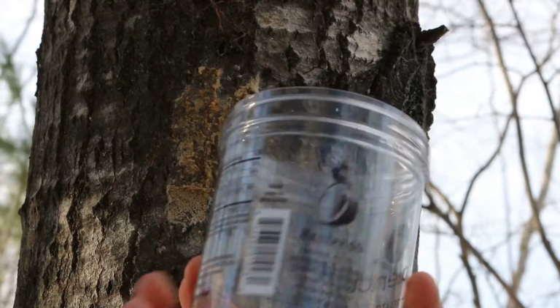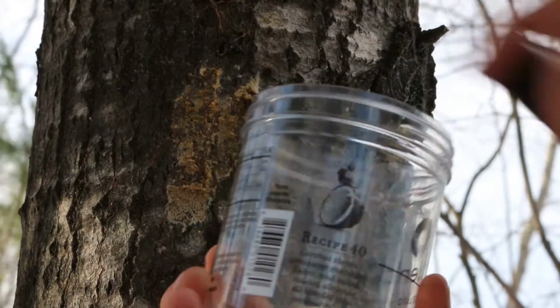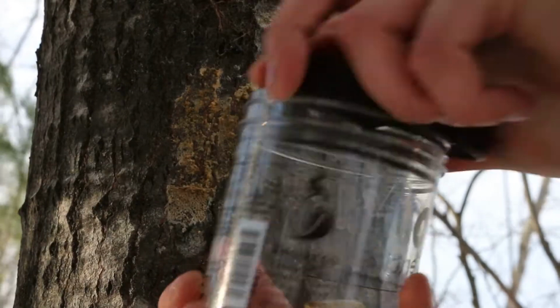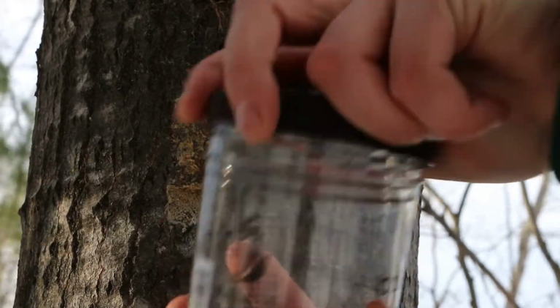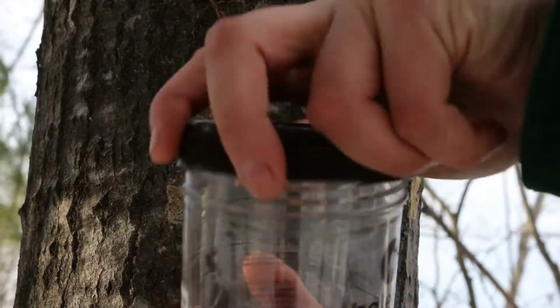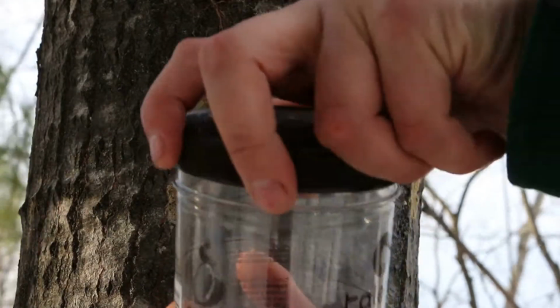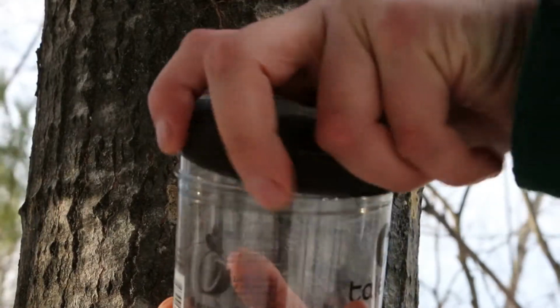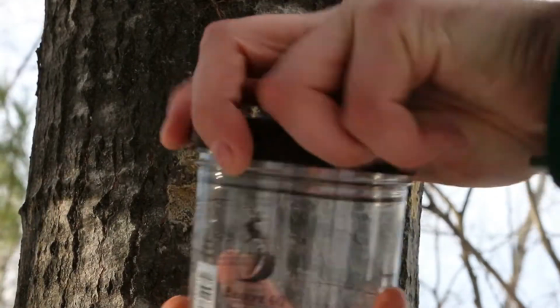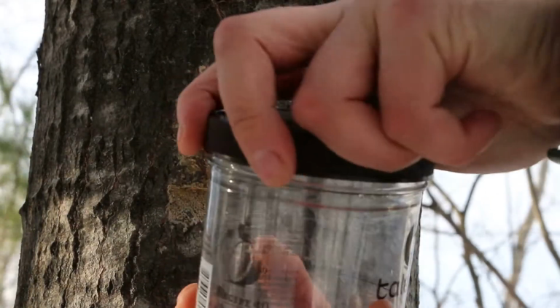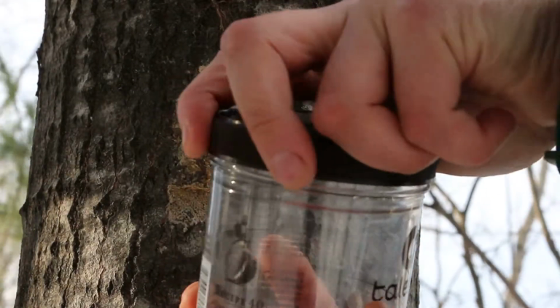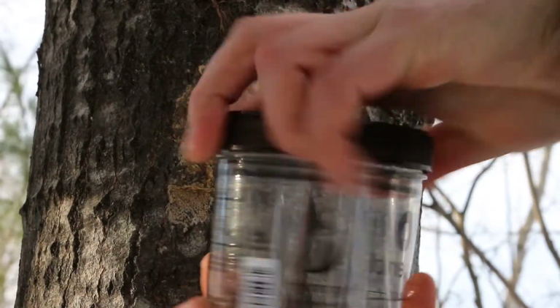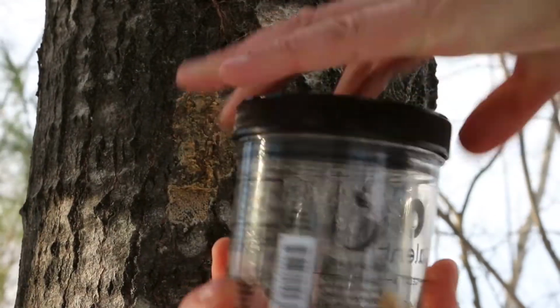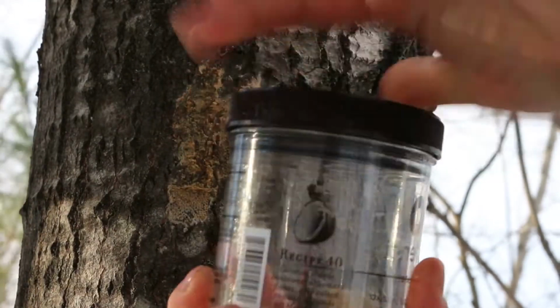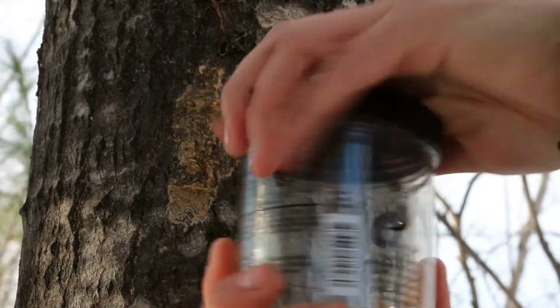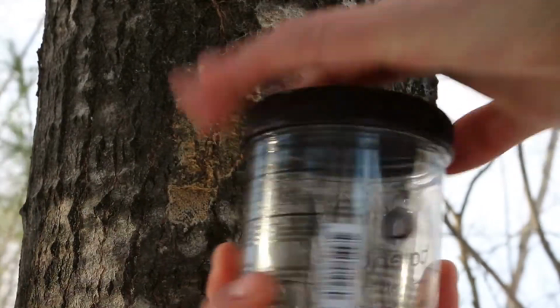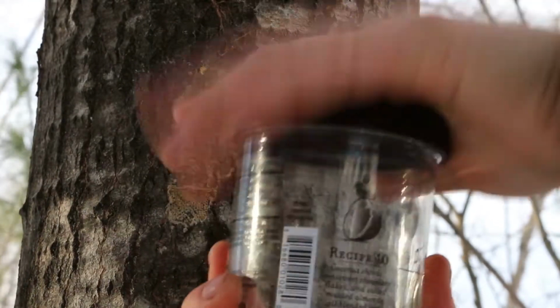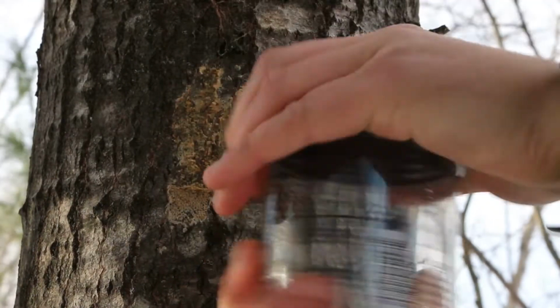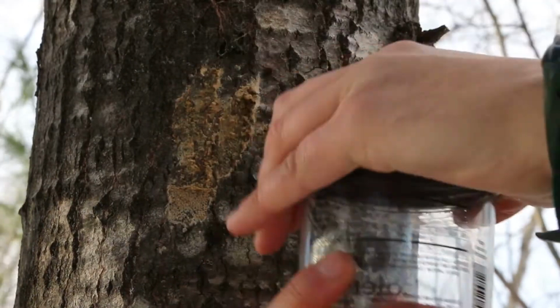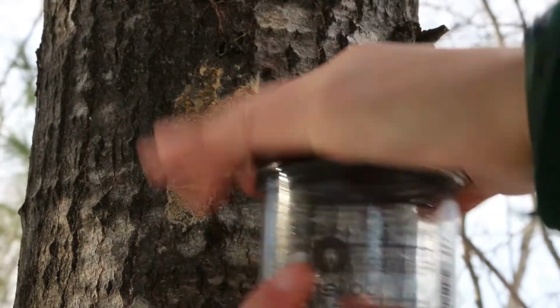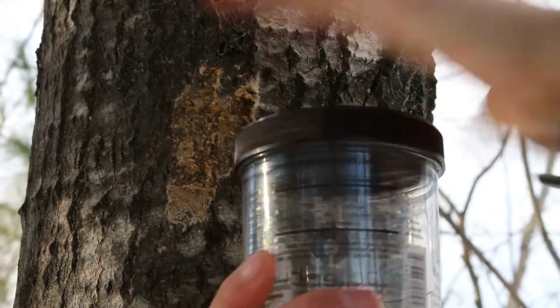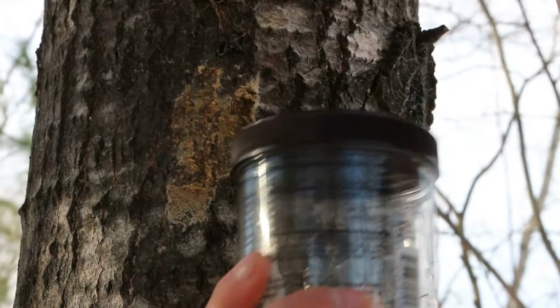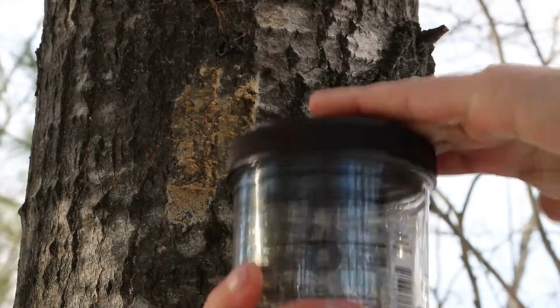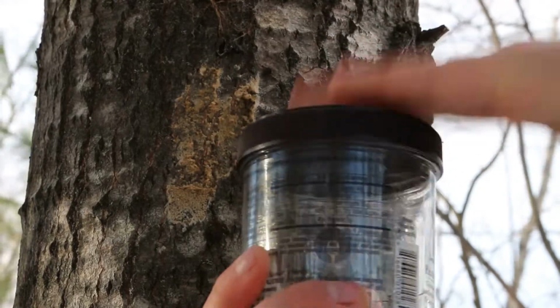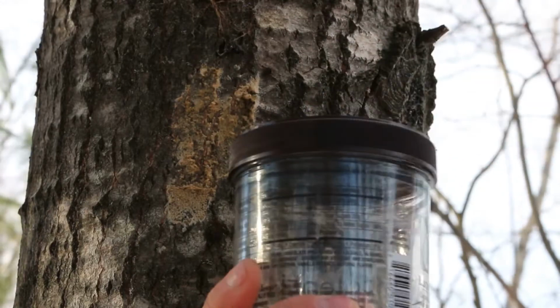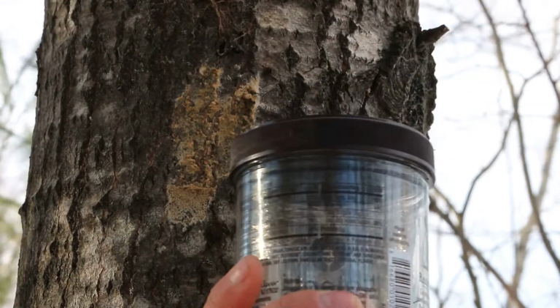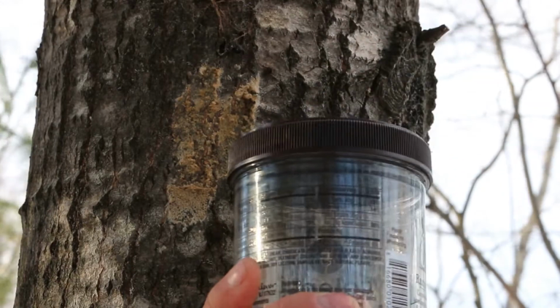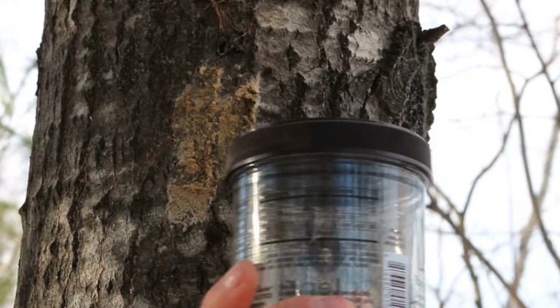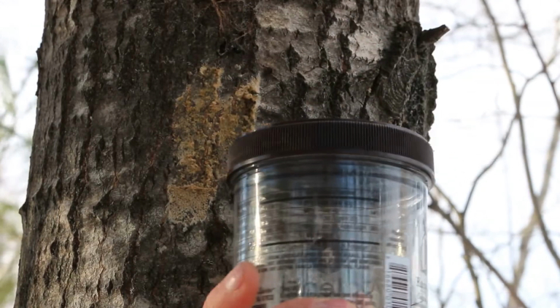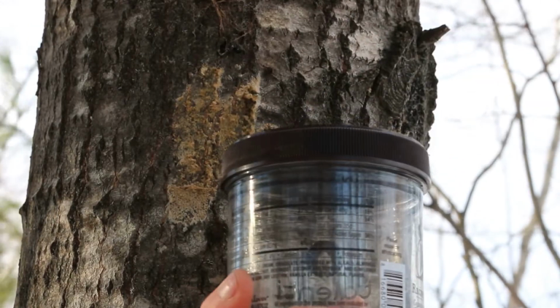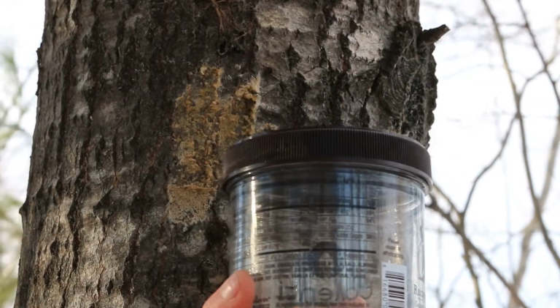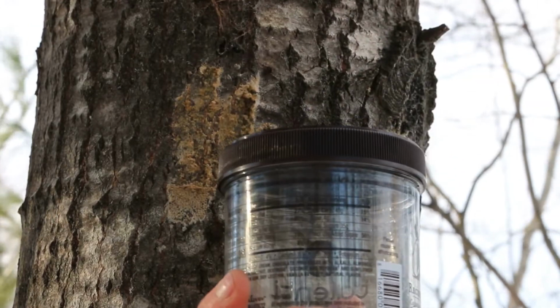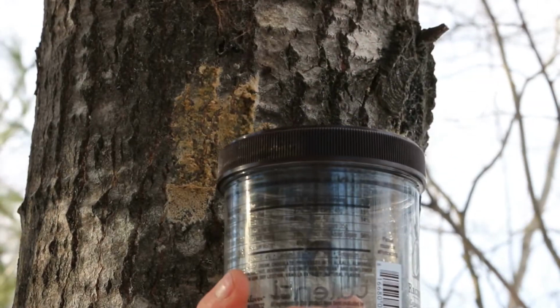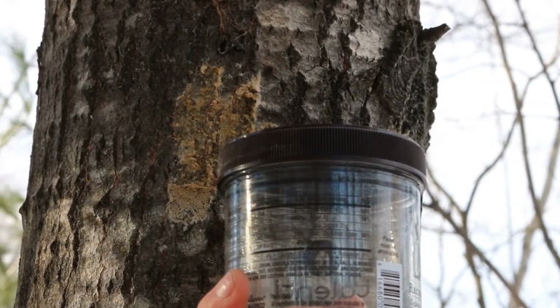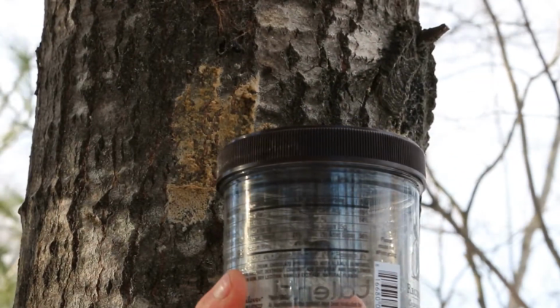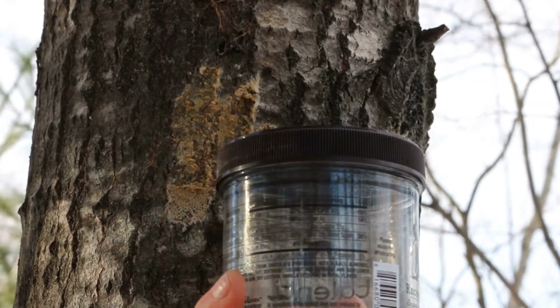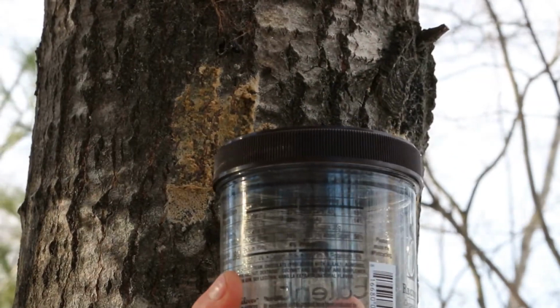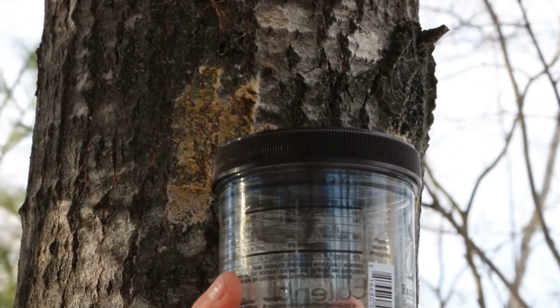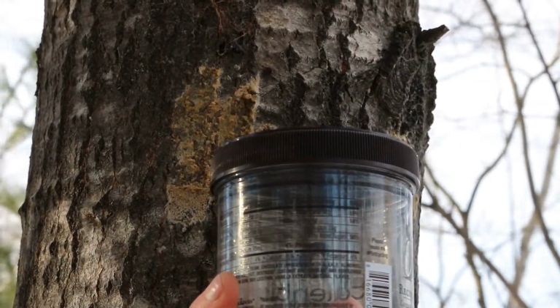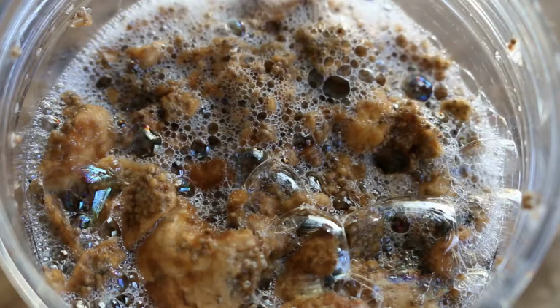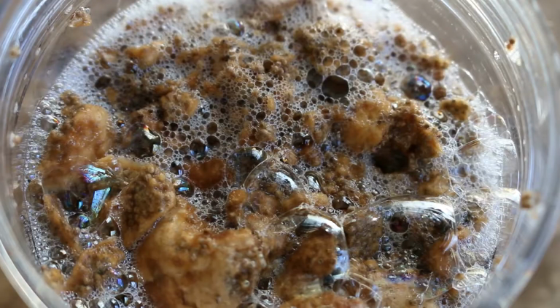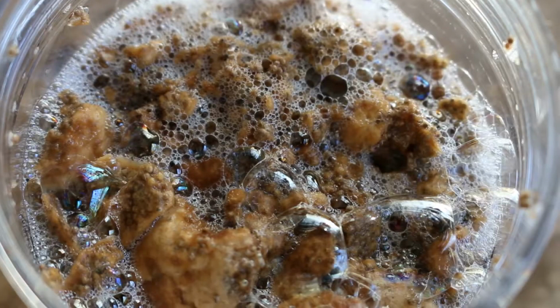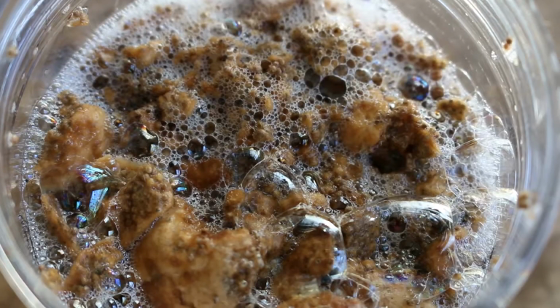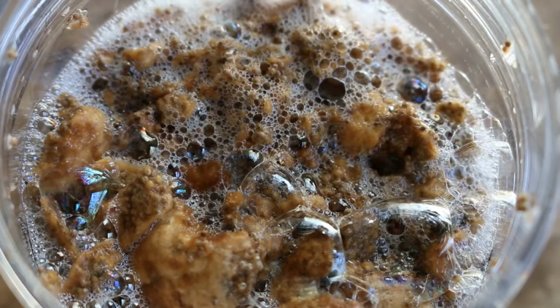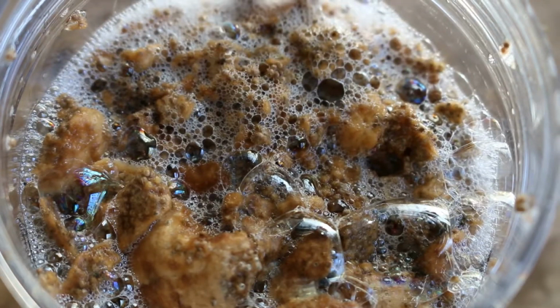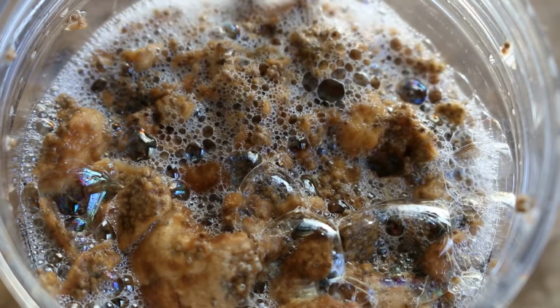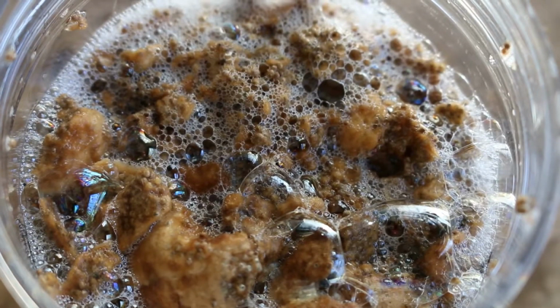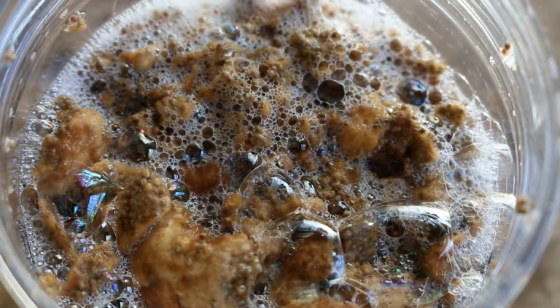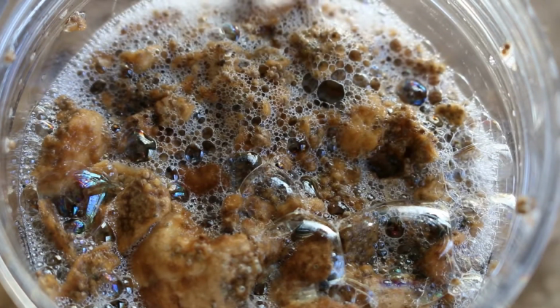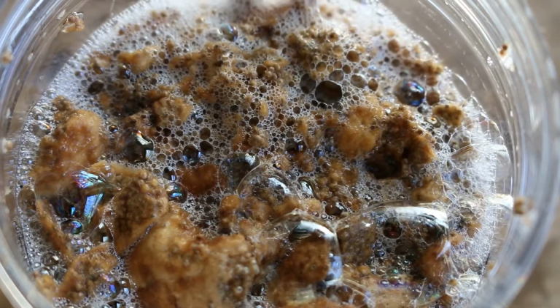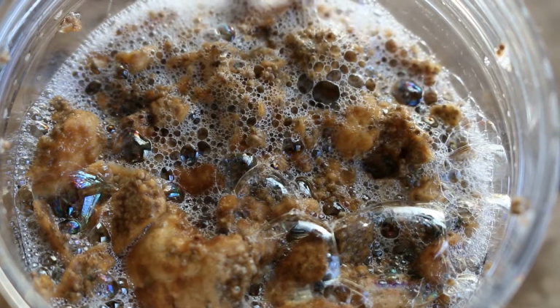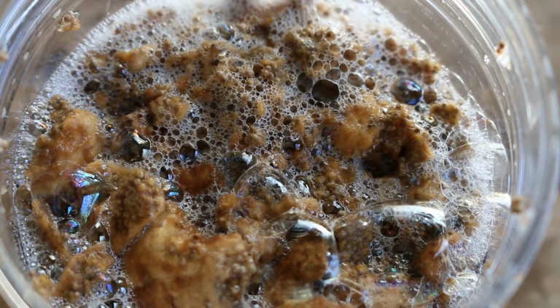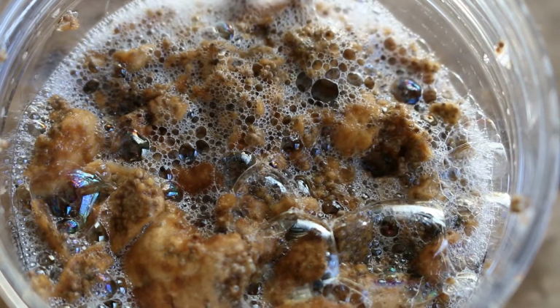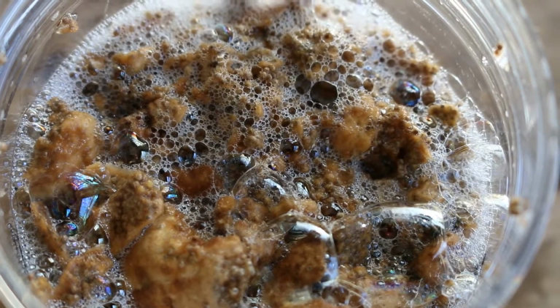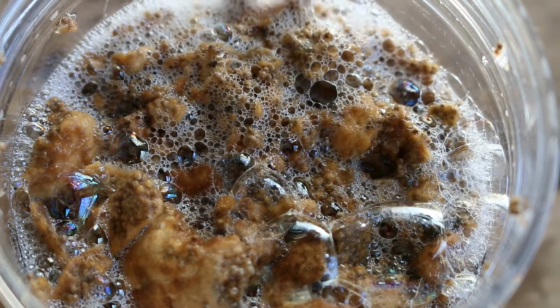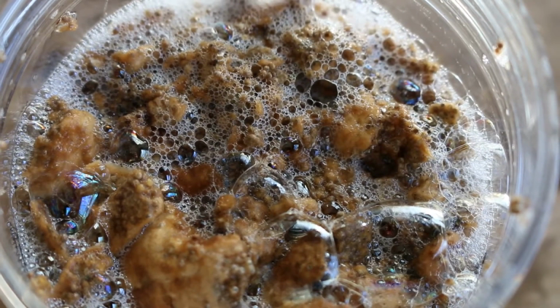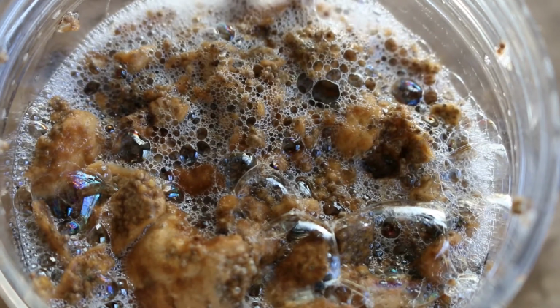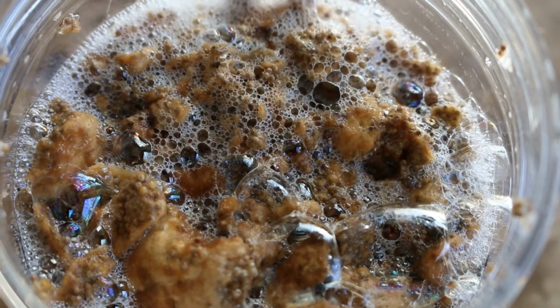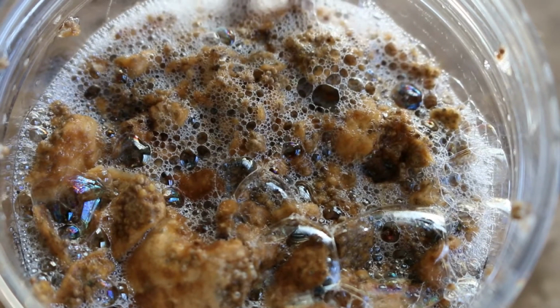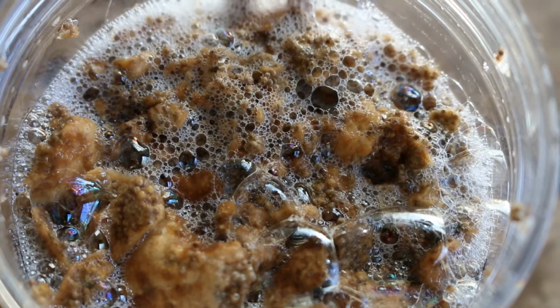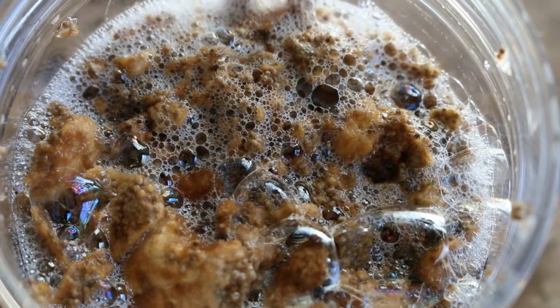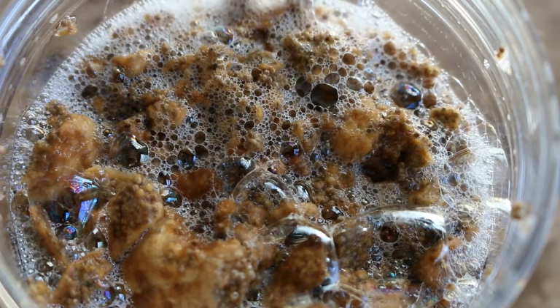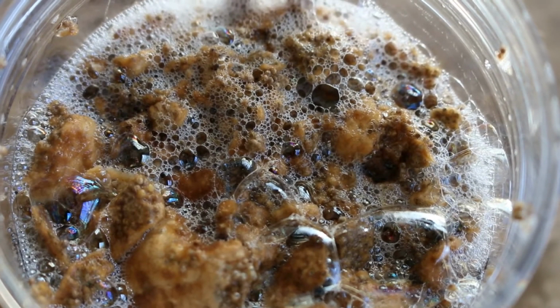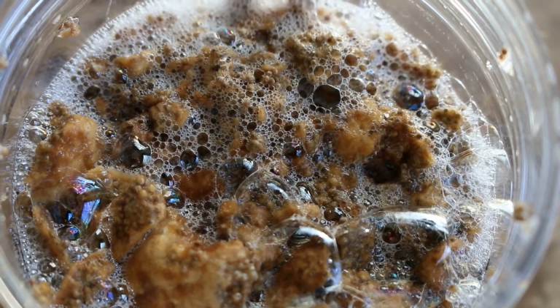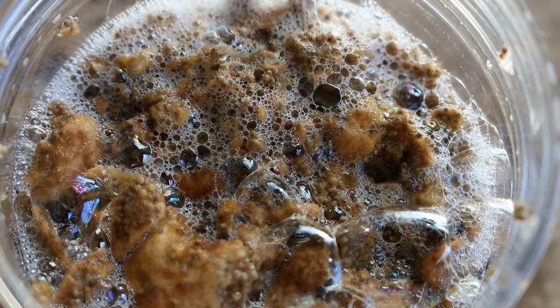After that, I'll take the container back to a place where I can fill it with soapy water, and I'll let it sit for a few days to make sure I kill all the Gypsy Moth eggs.